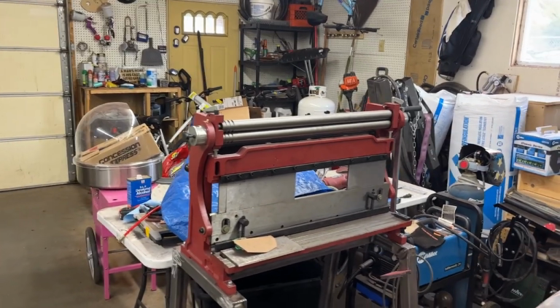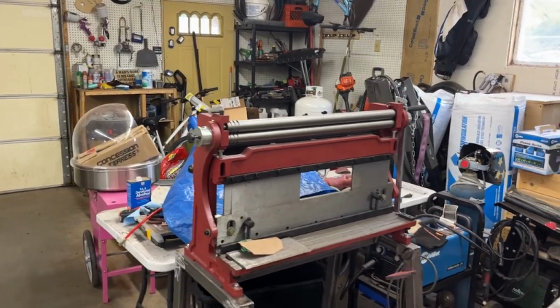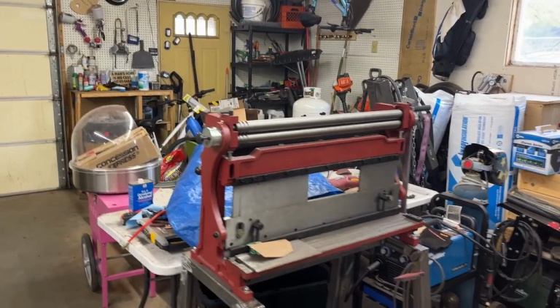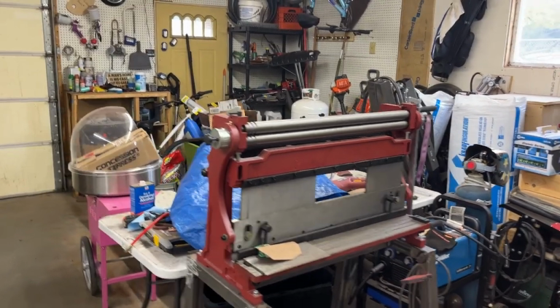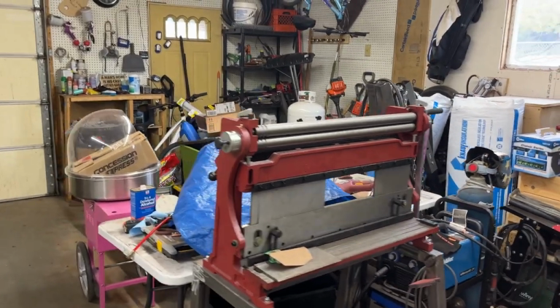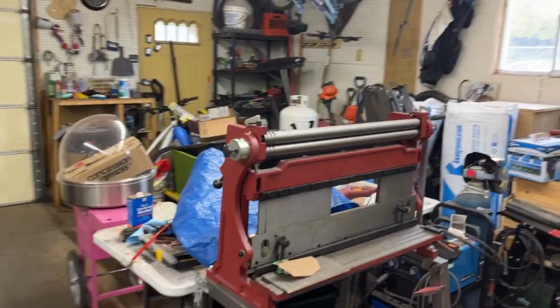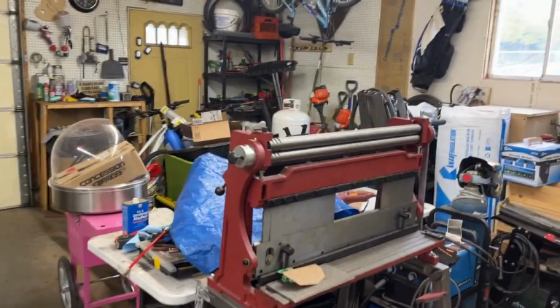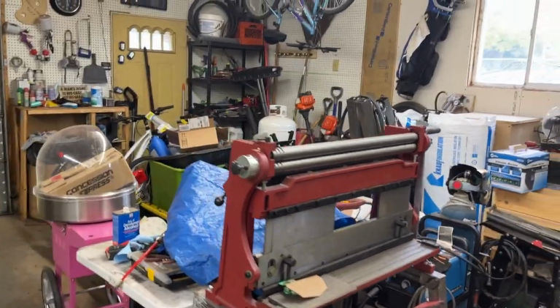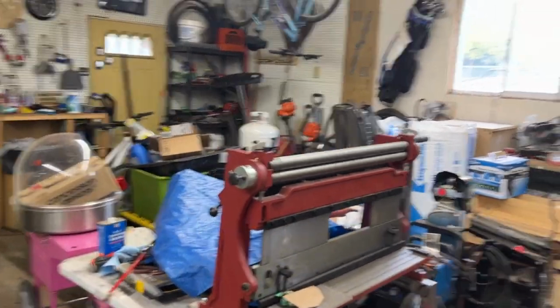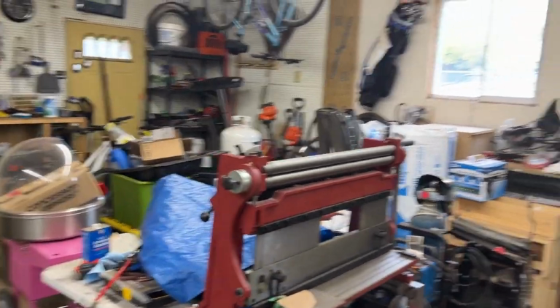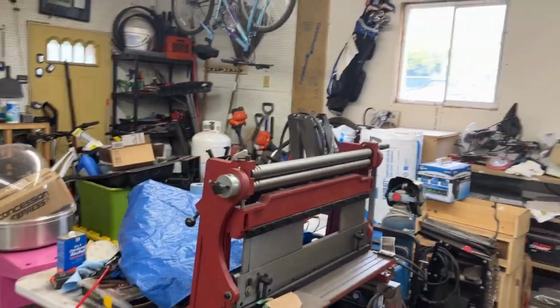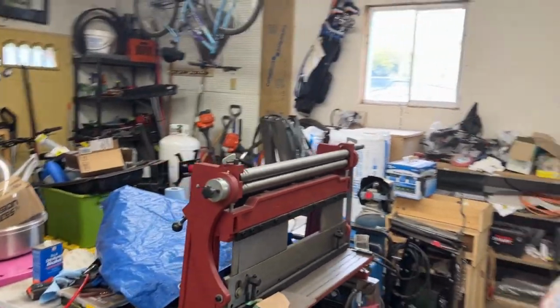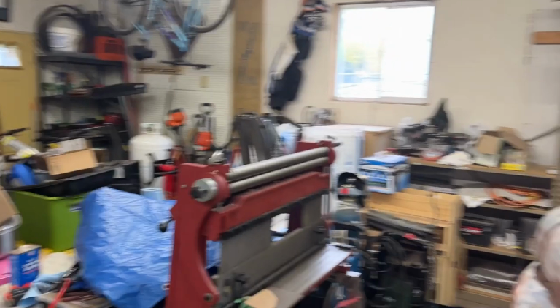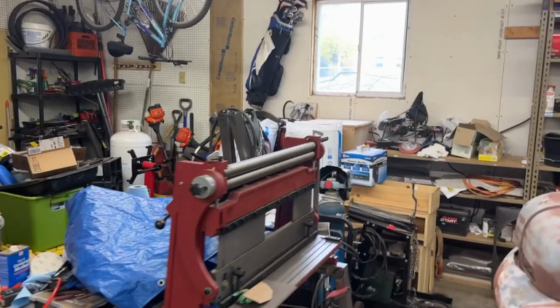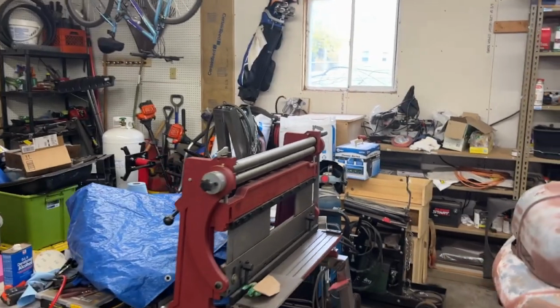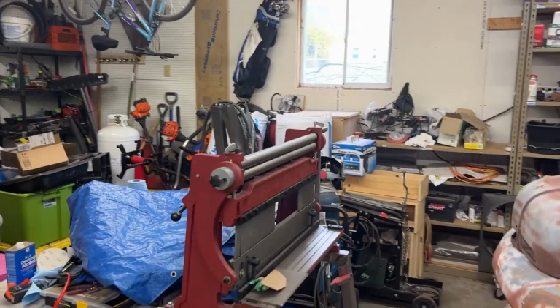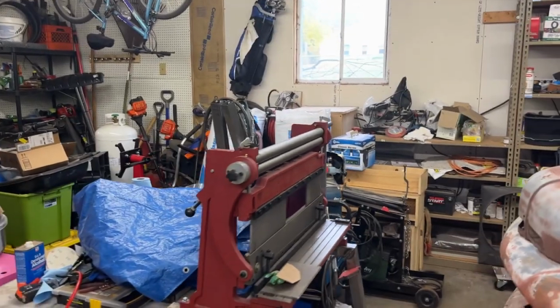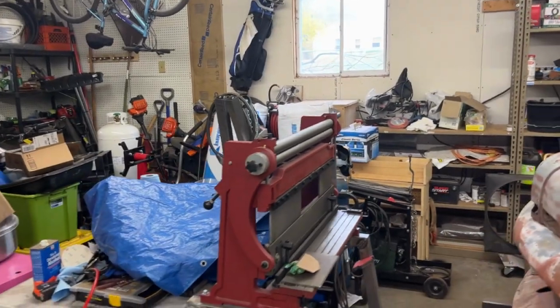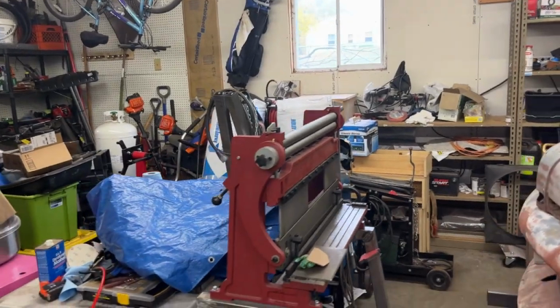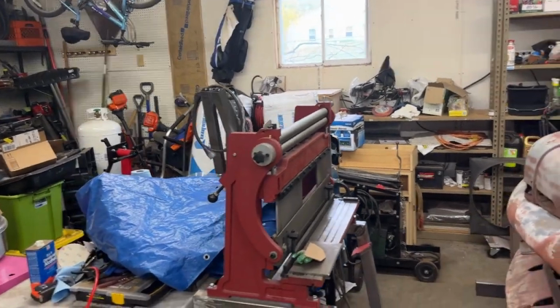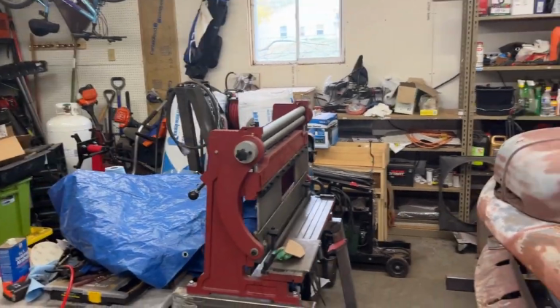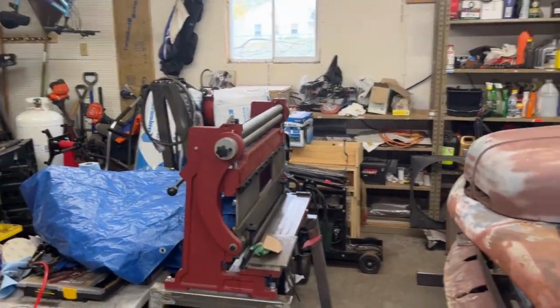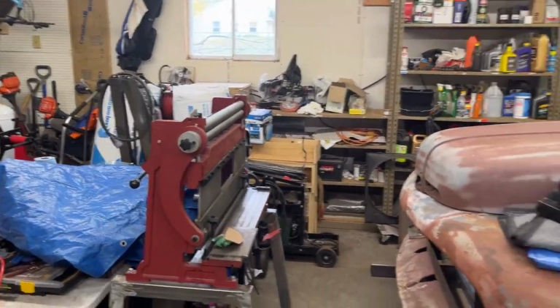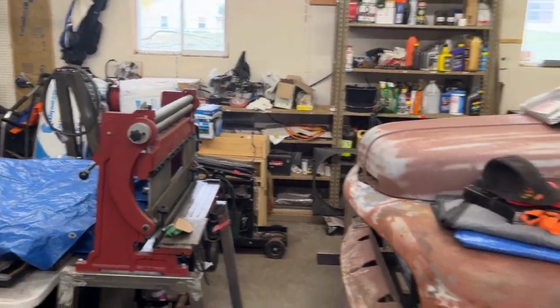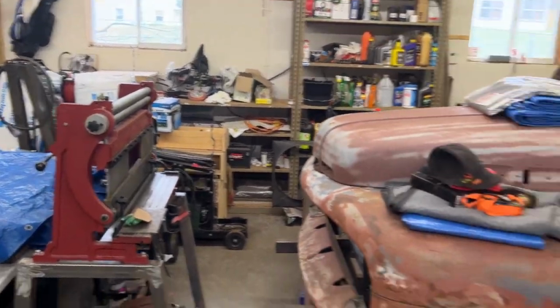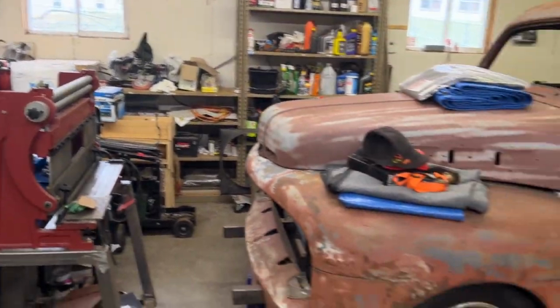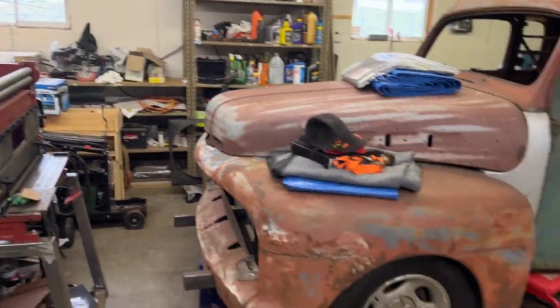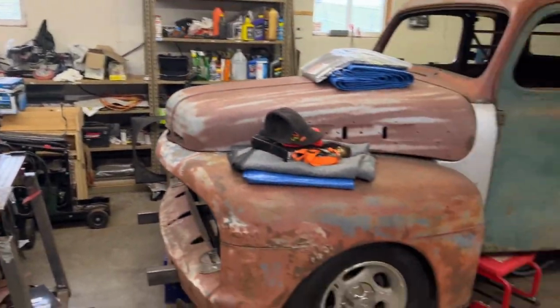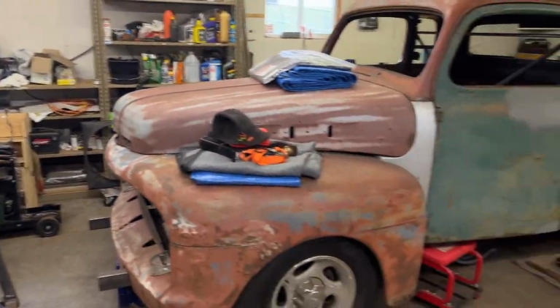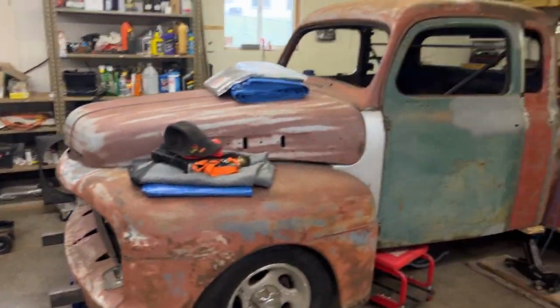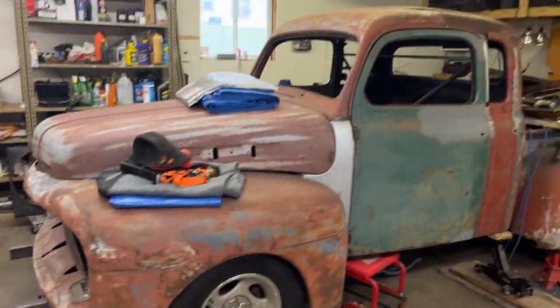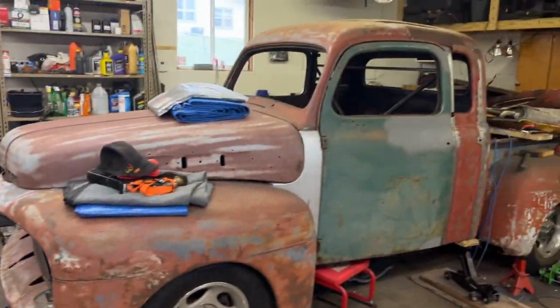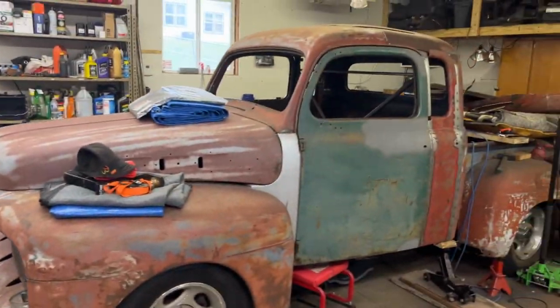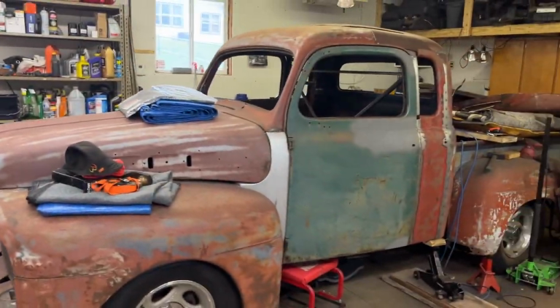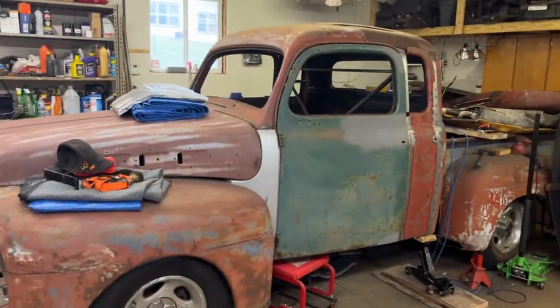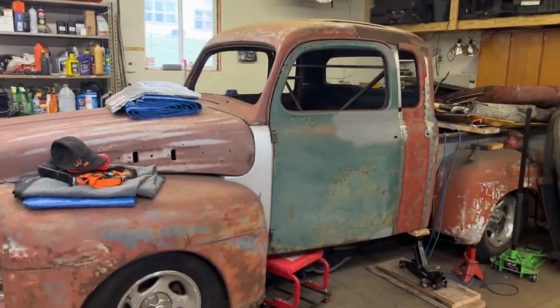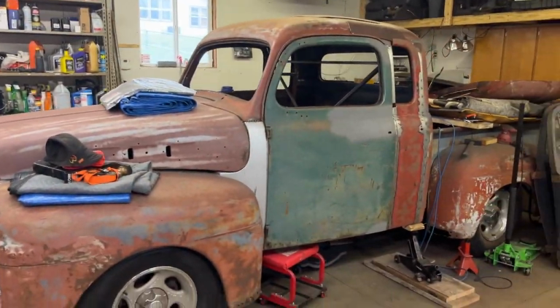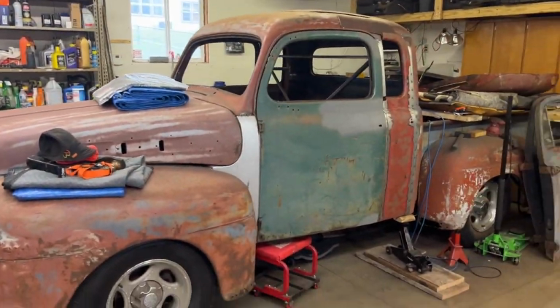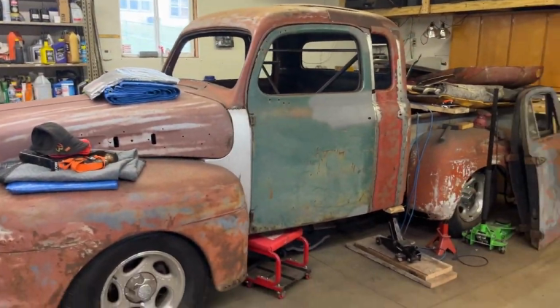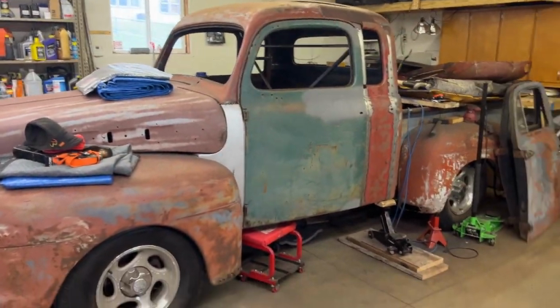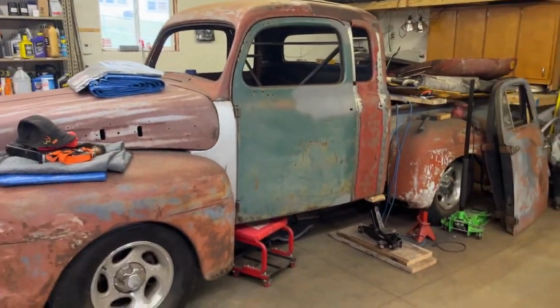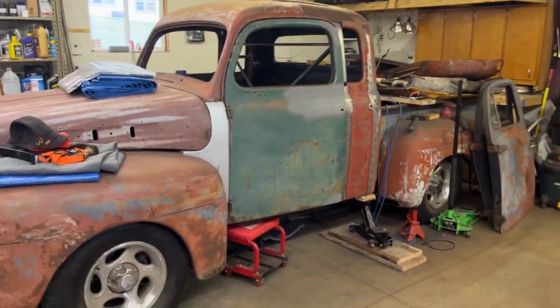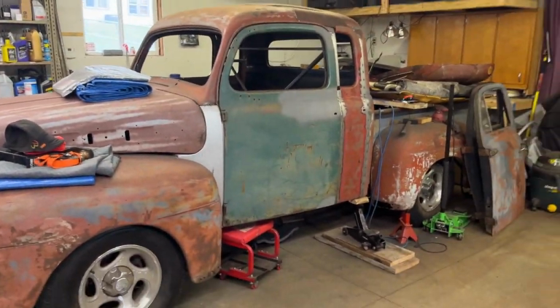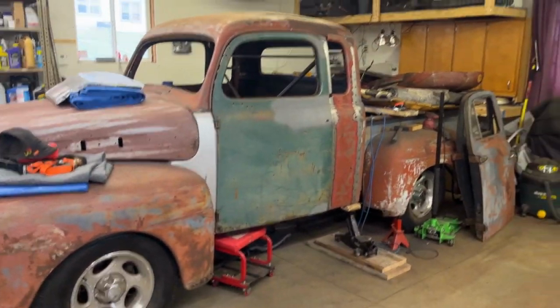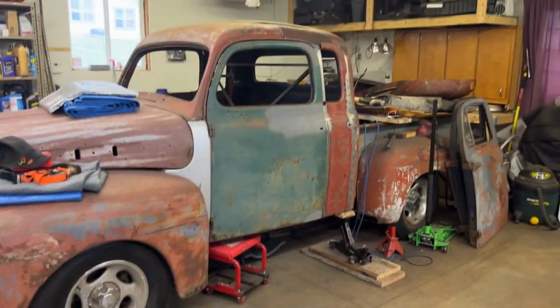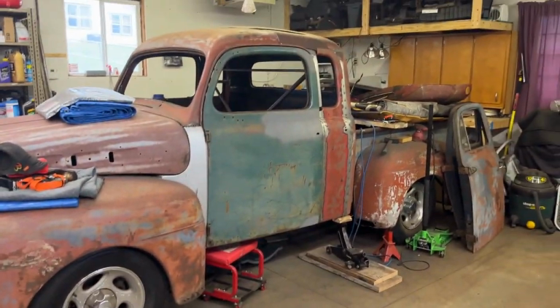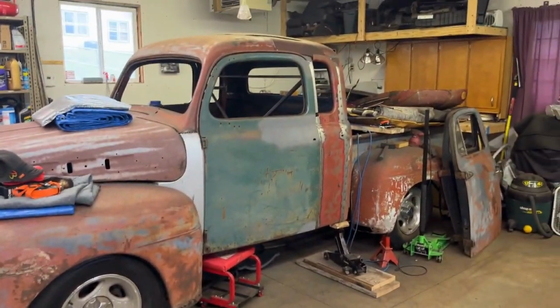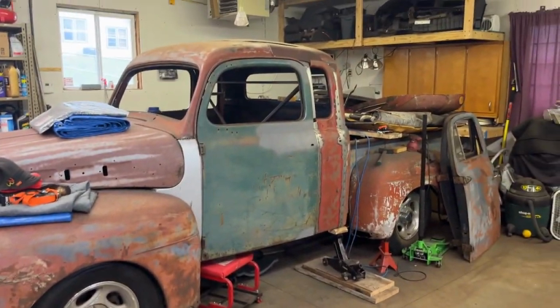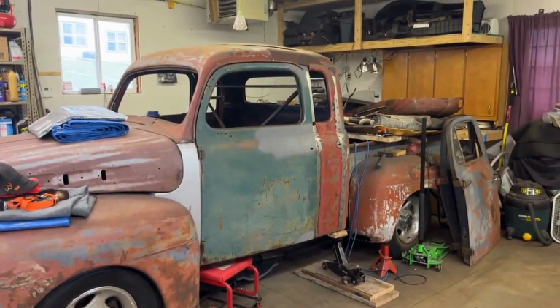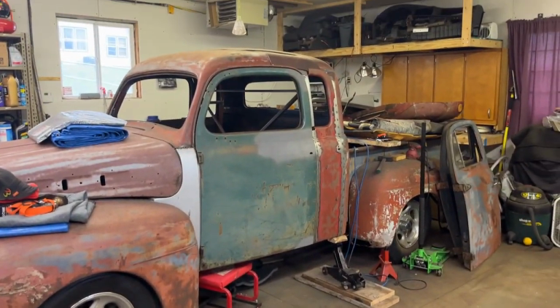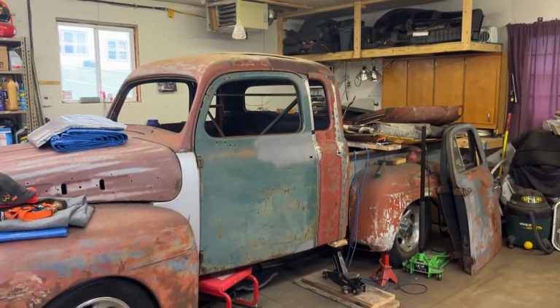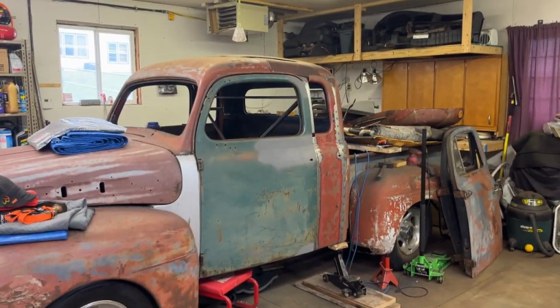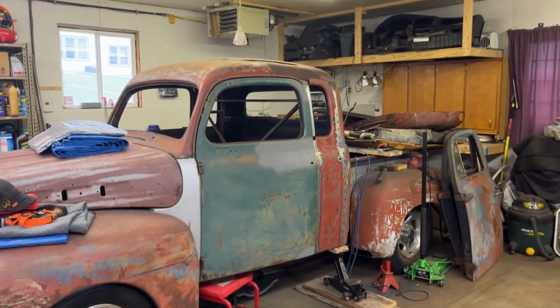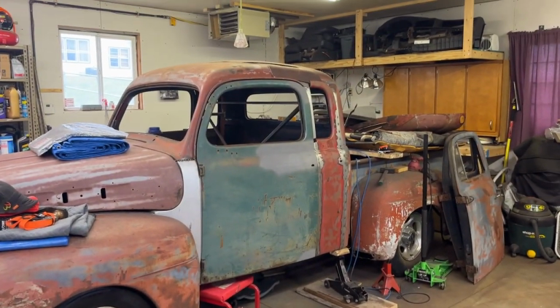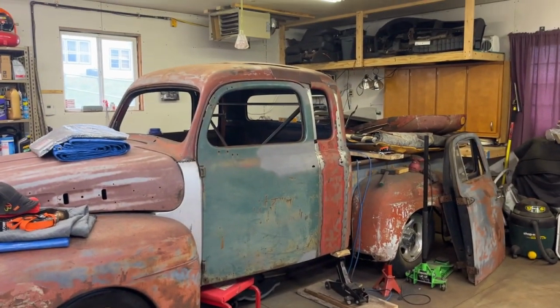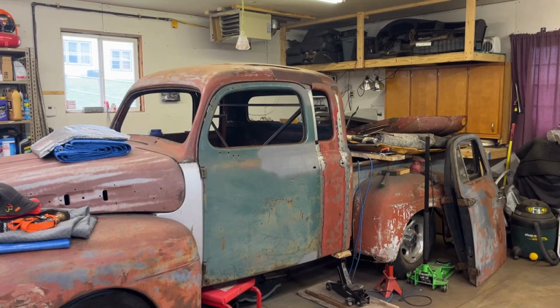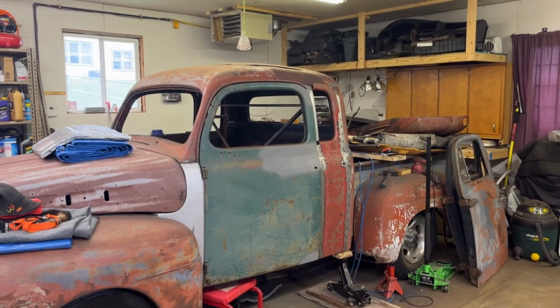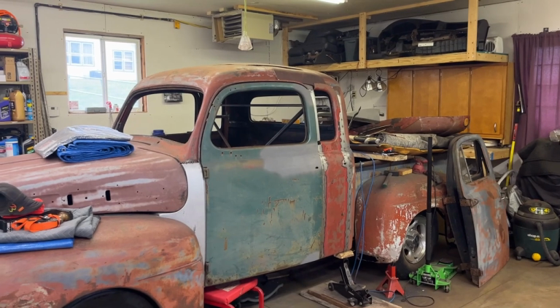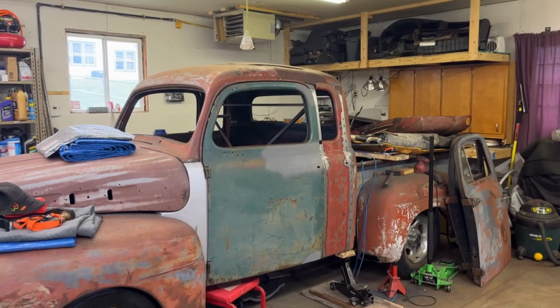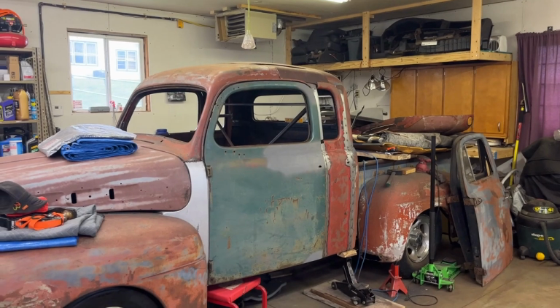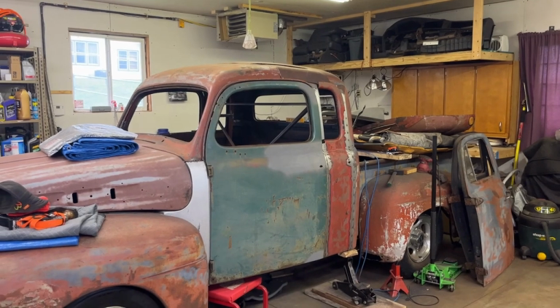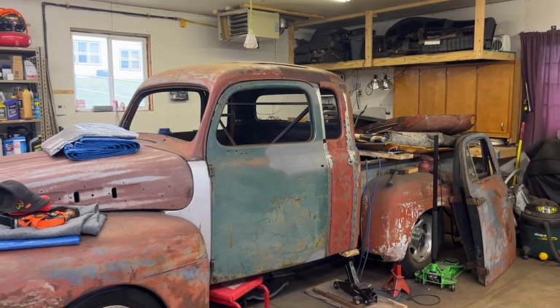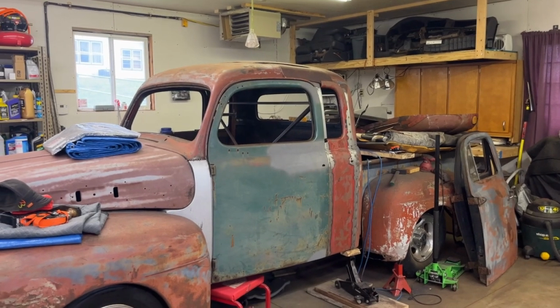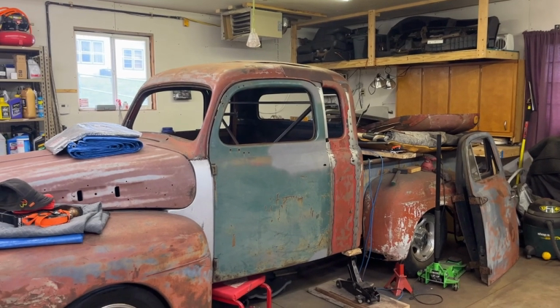Welcome back to my garage. Welcome back to Fiona. Welcome back to my extended cab project.